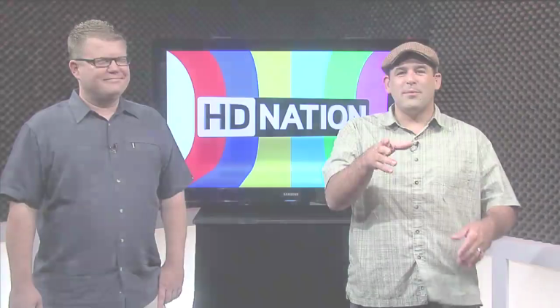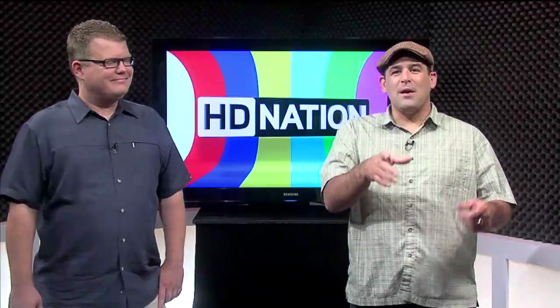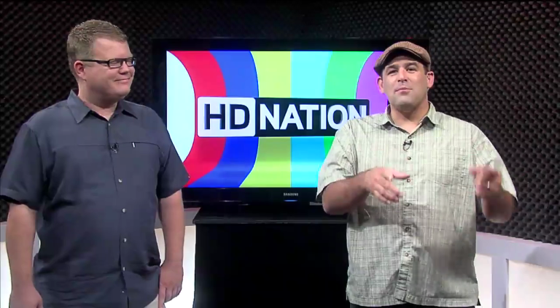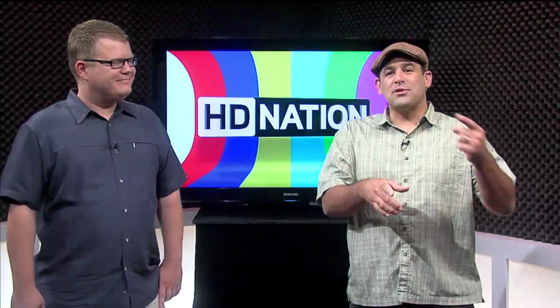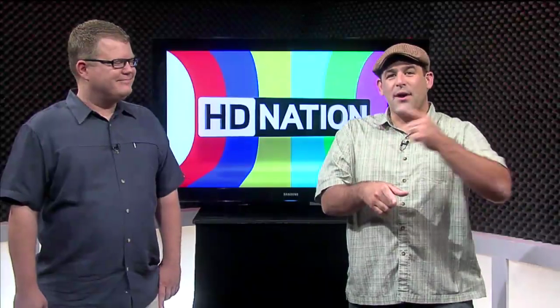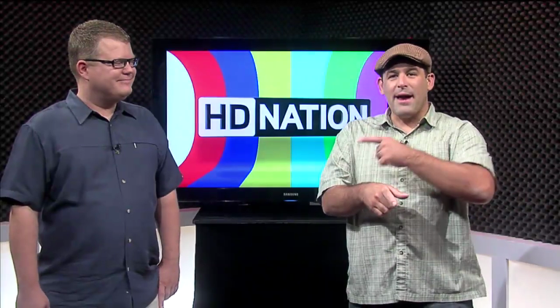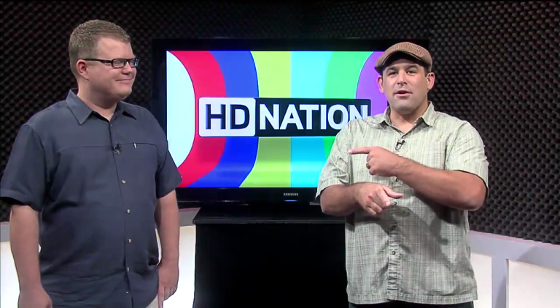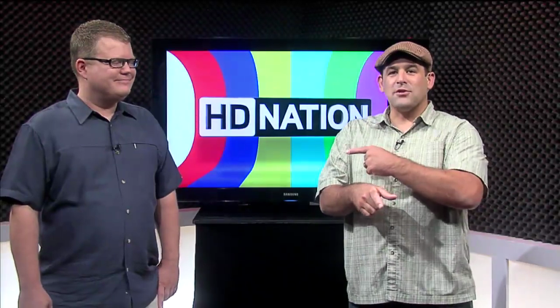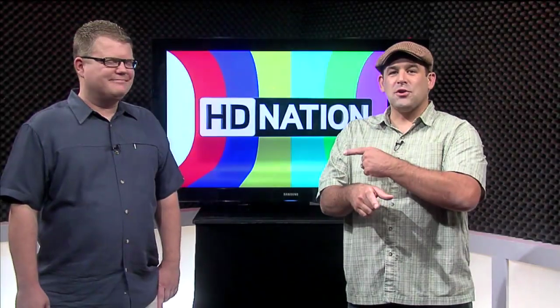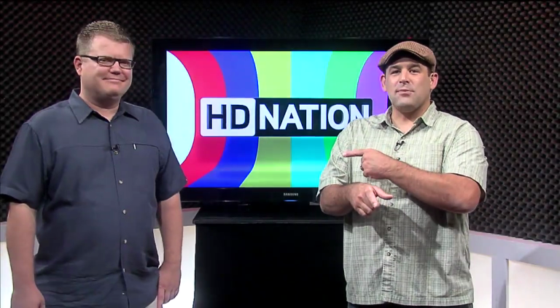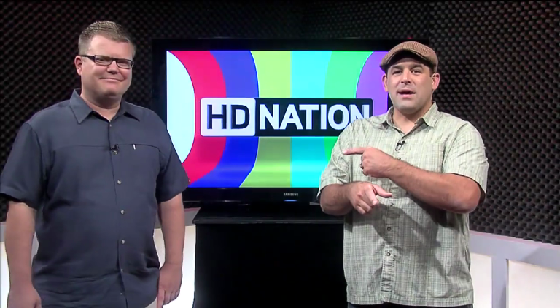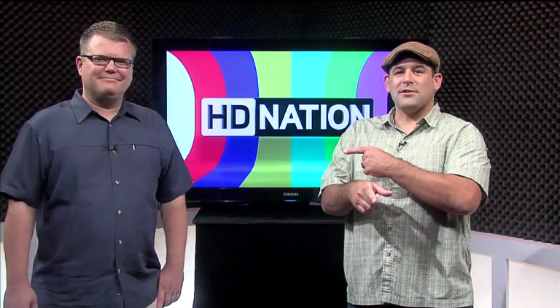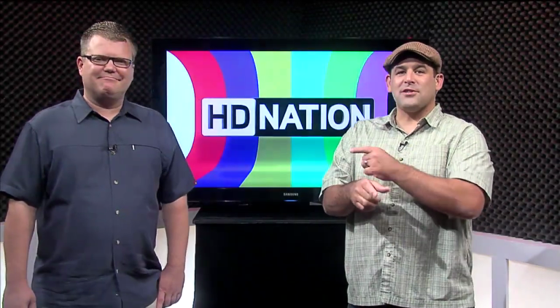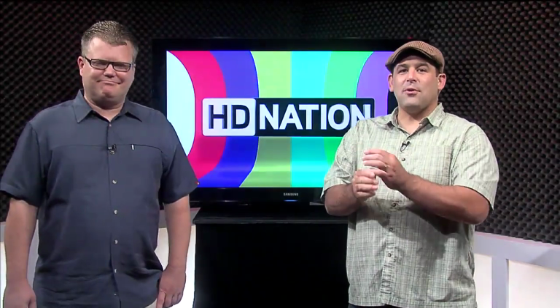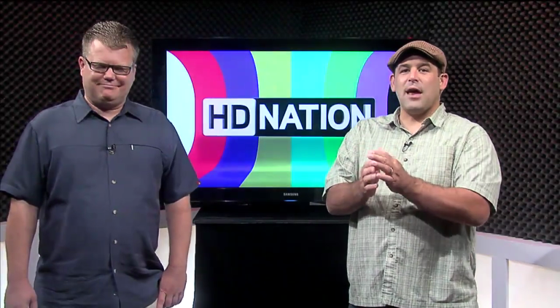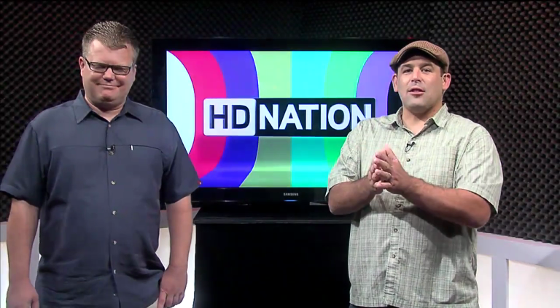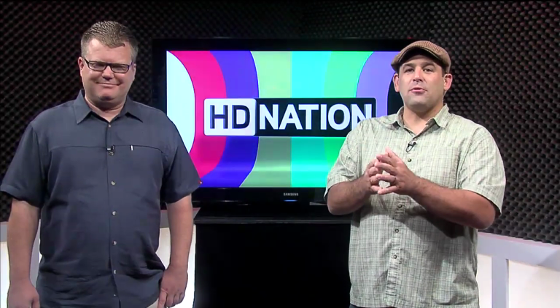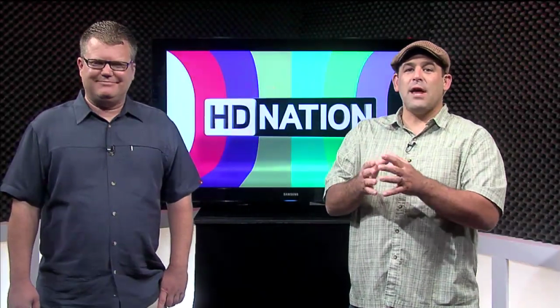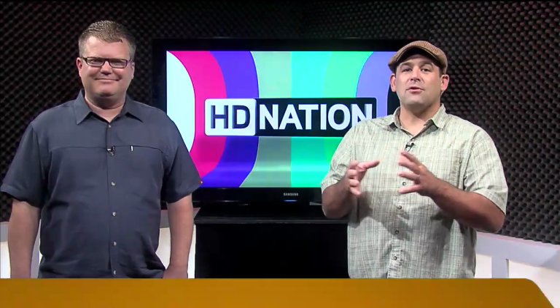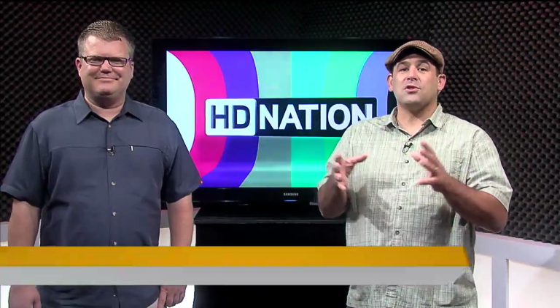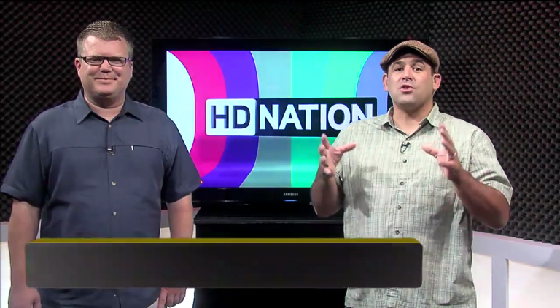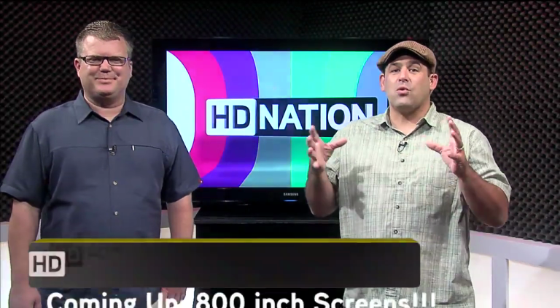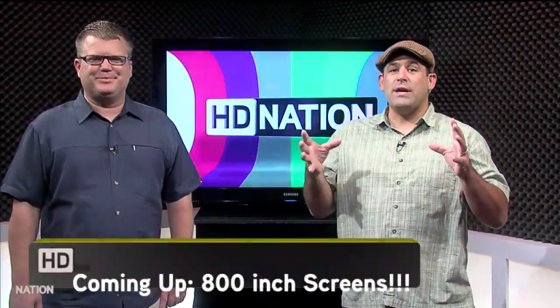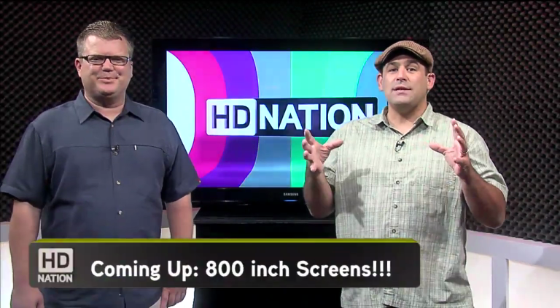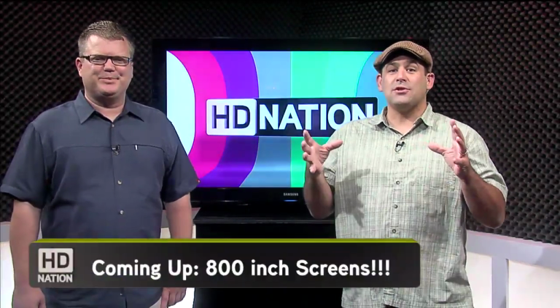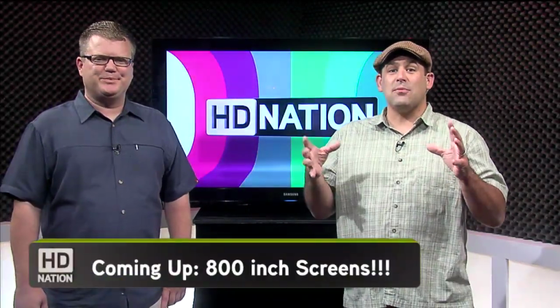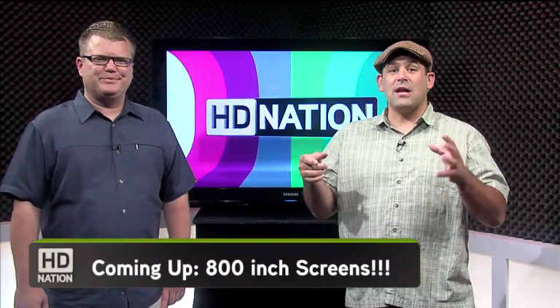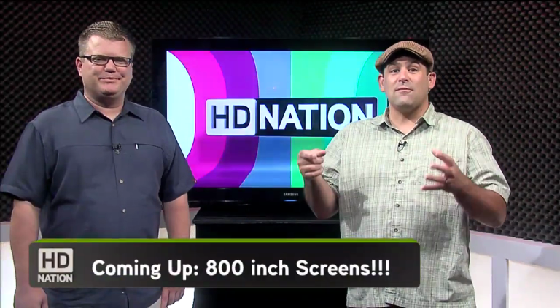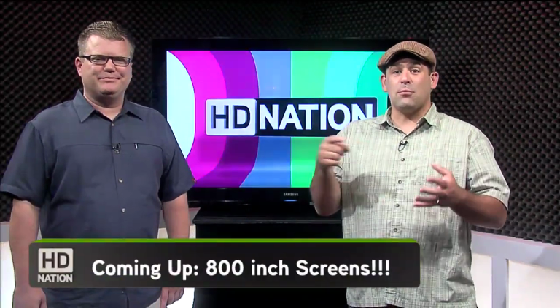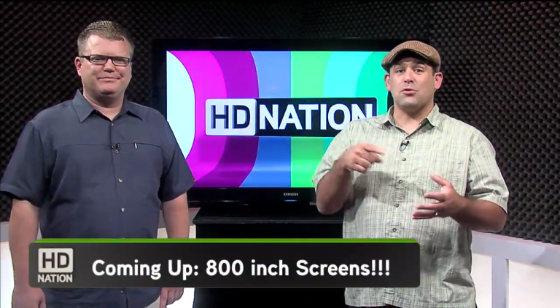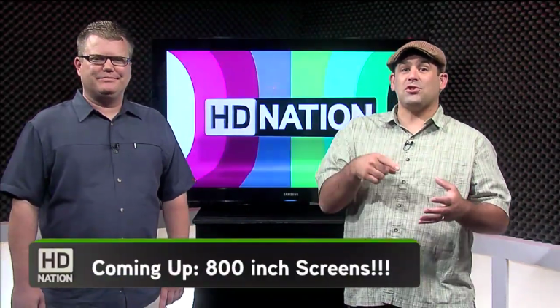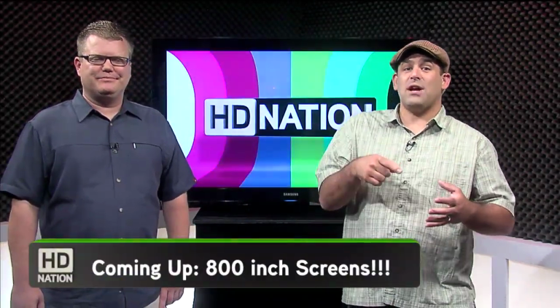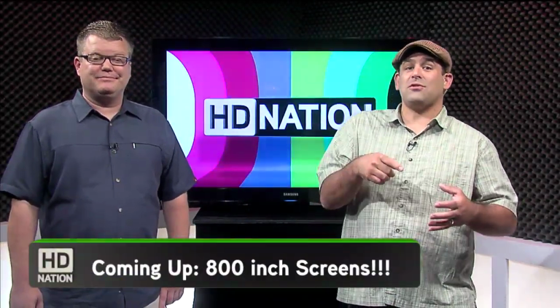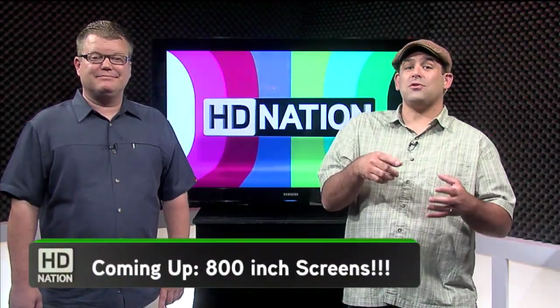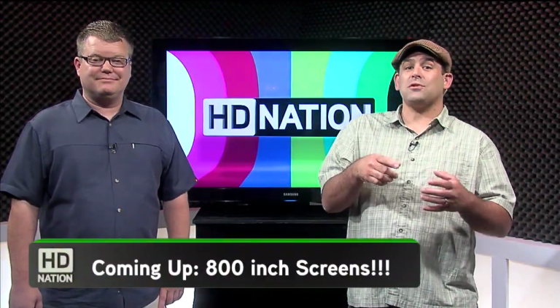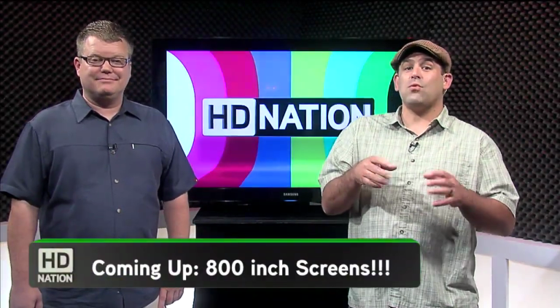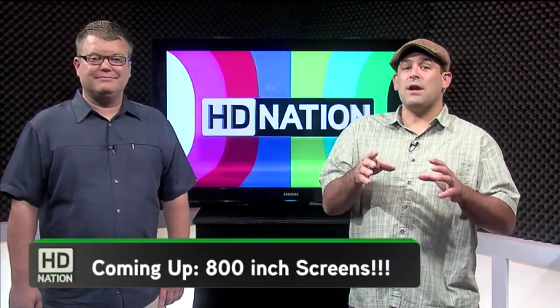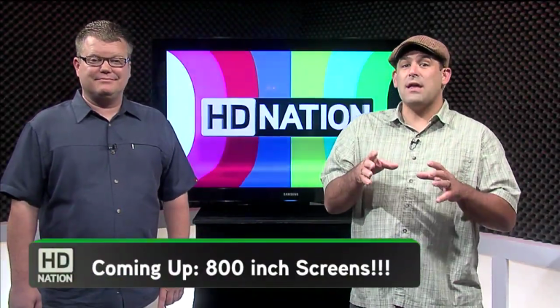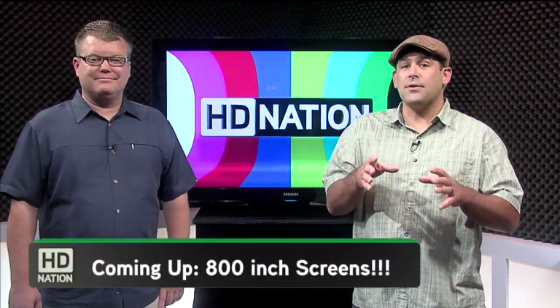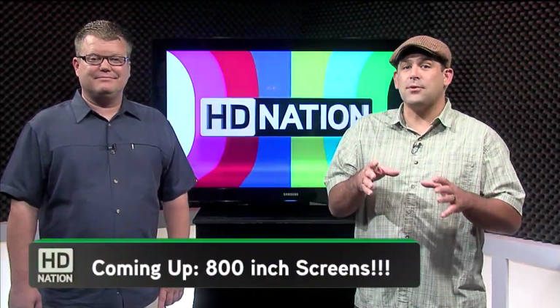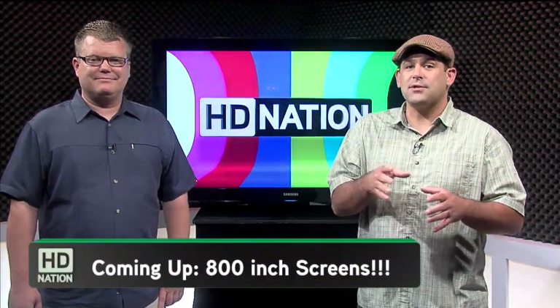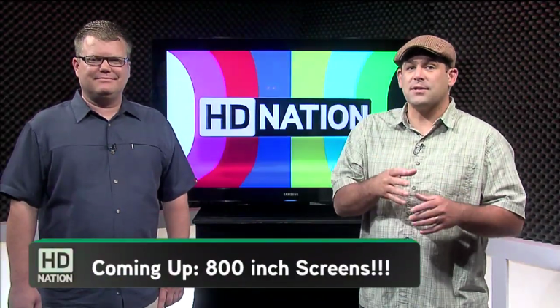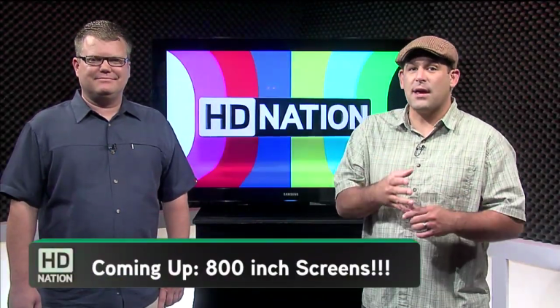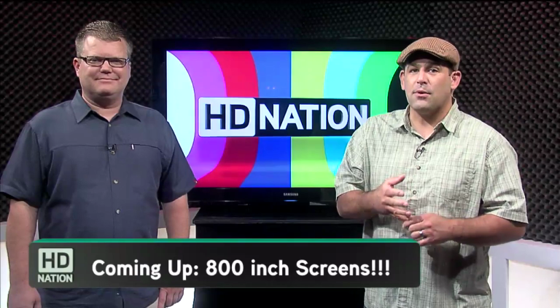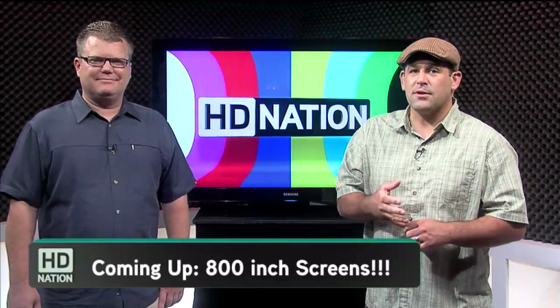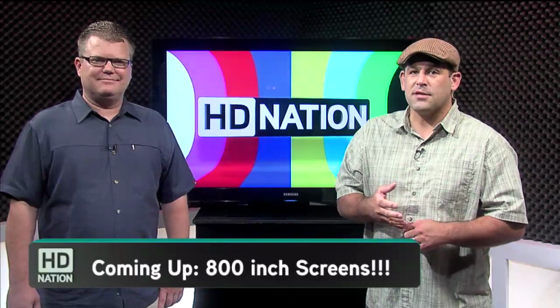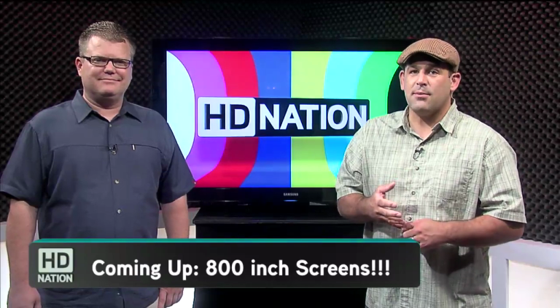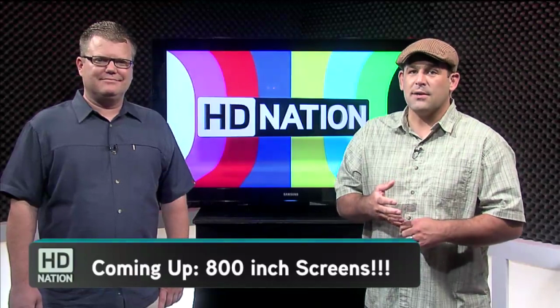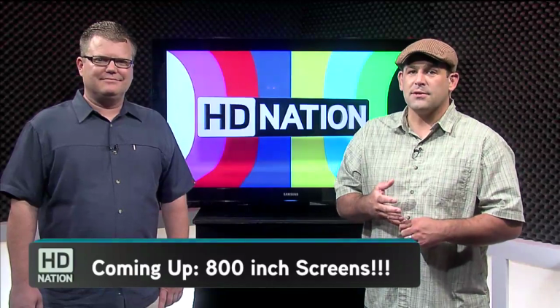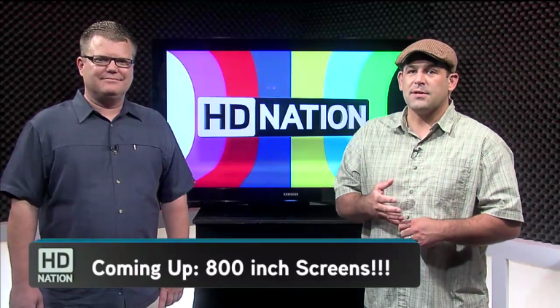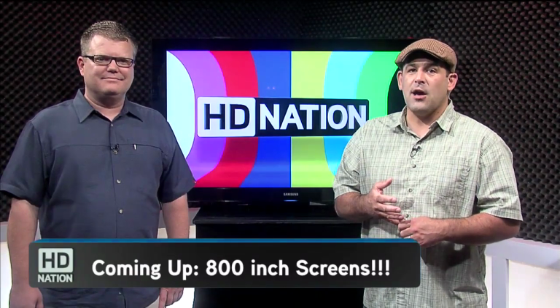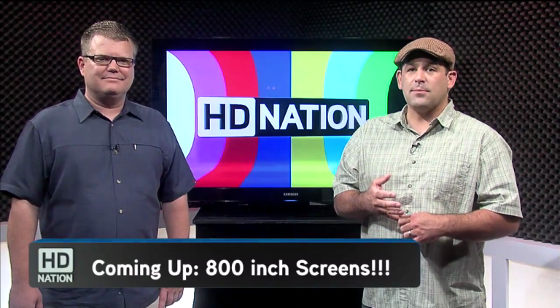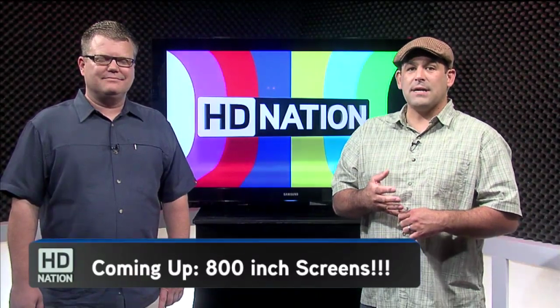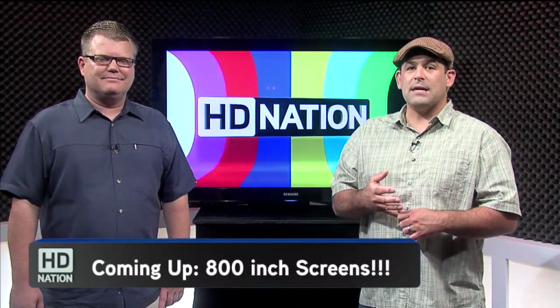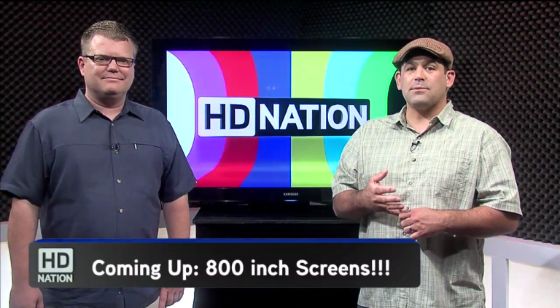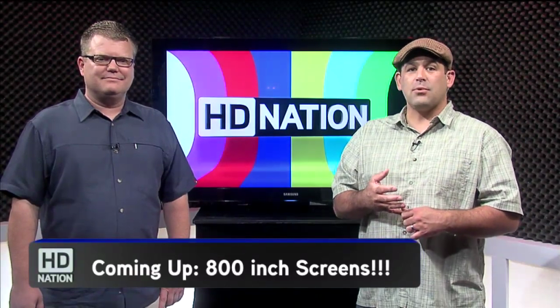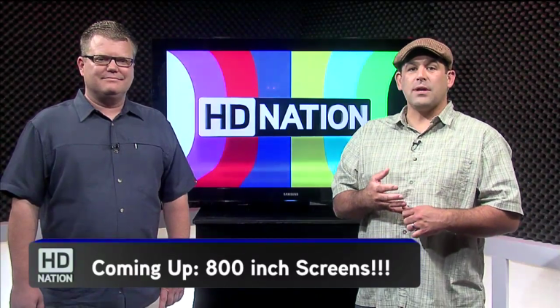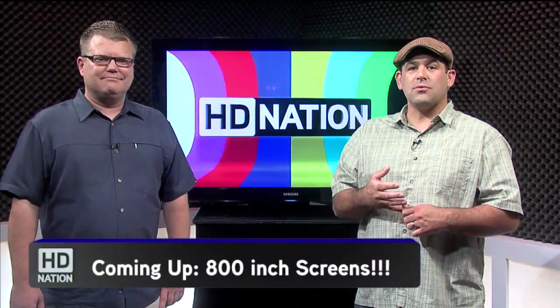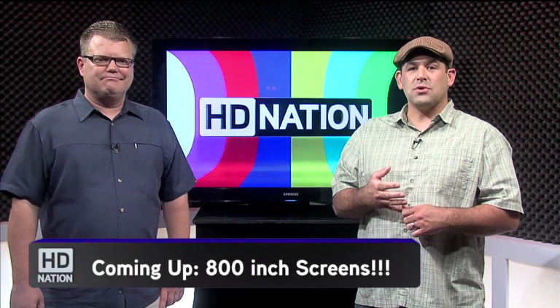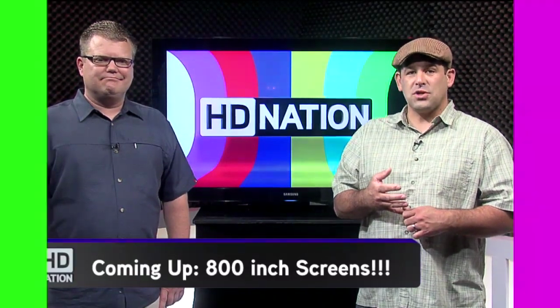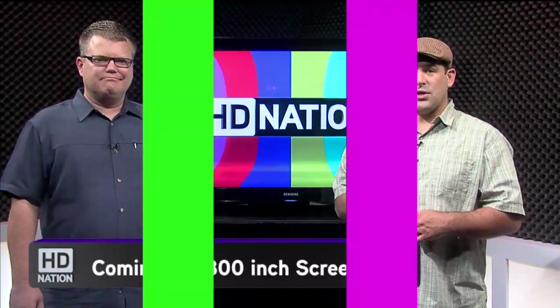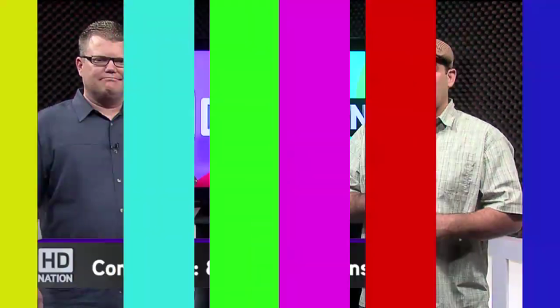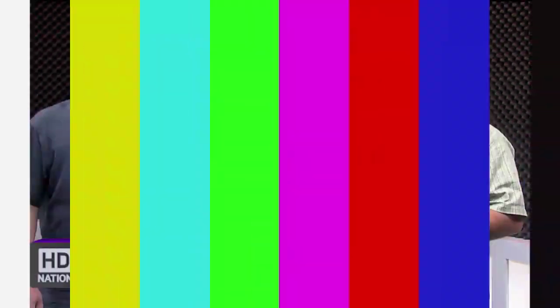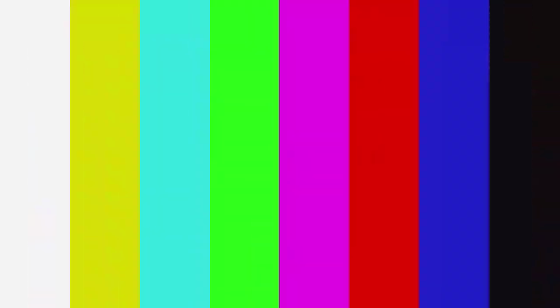Coming up: Robert's trip down to SoCal to learn how screens are made for projectors. Right now, though, let's thank one of the sponsors that helps us bring you the show.